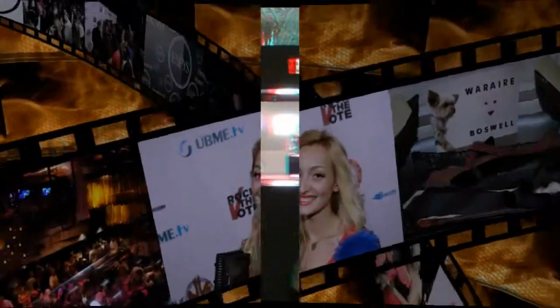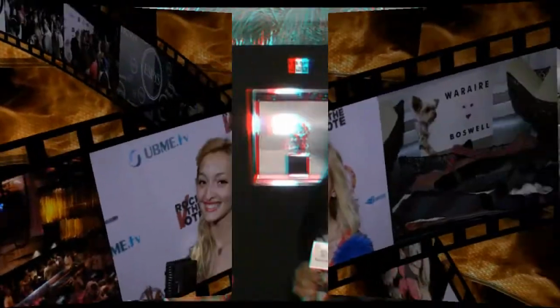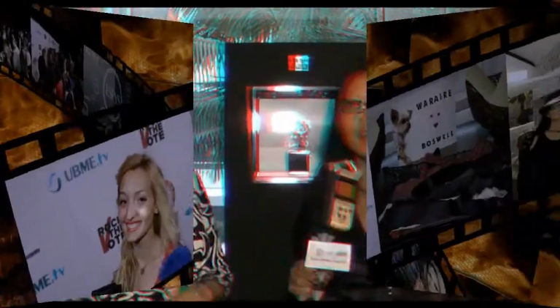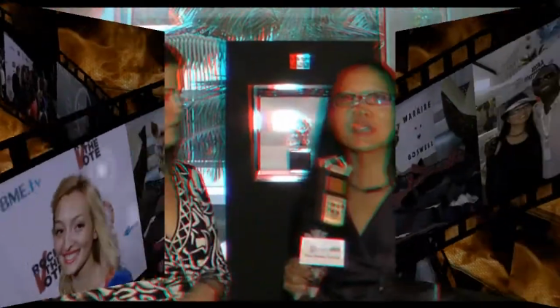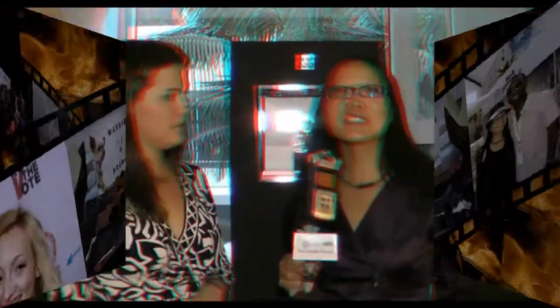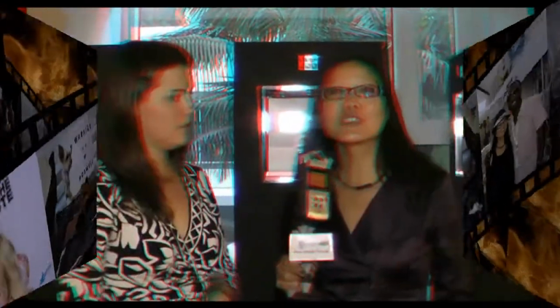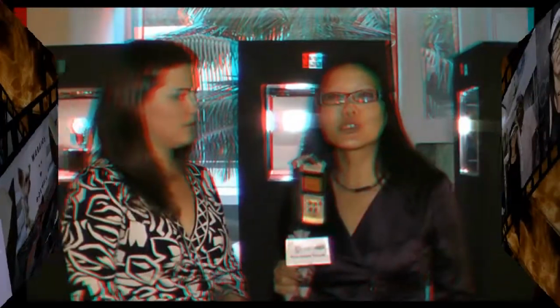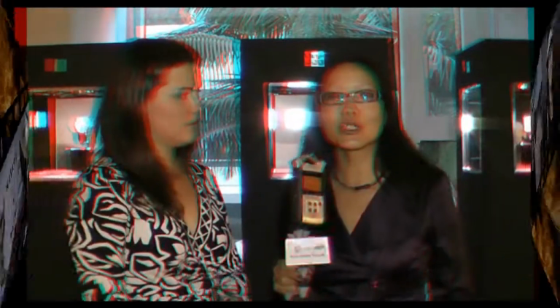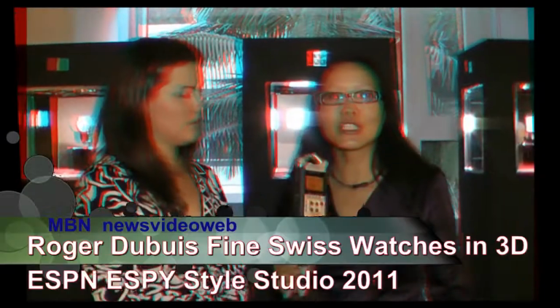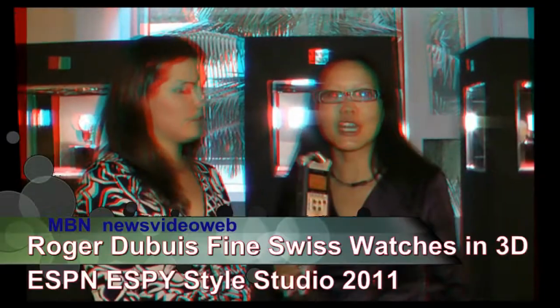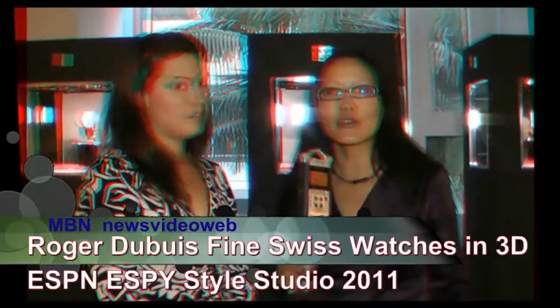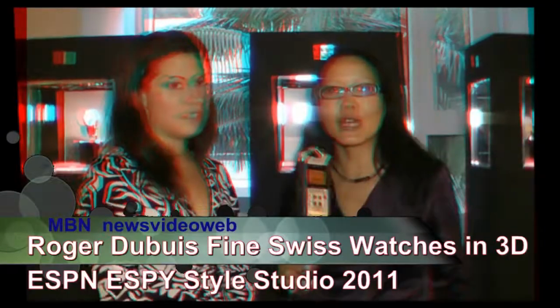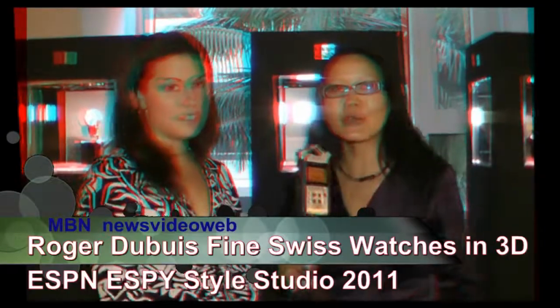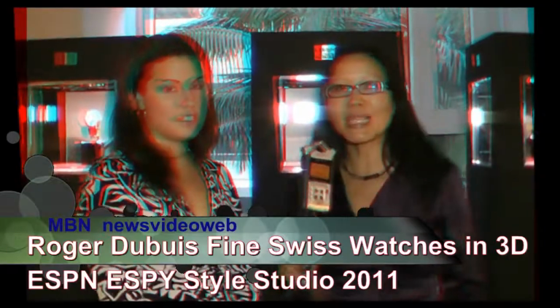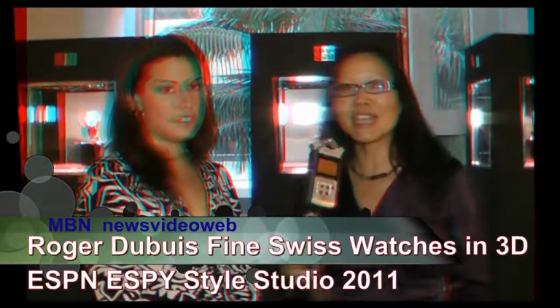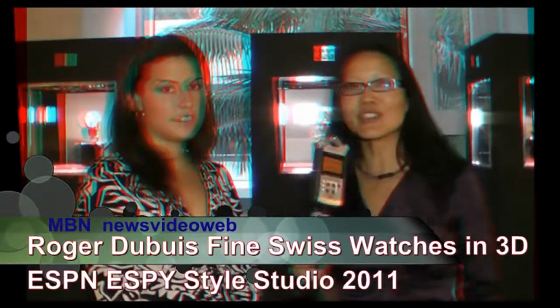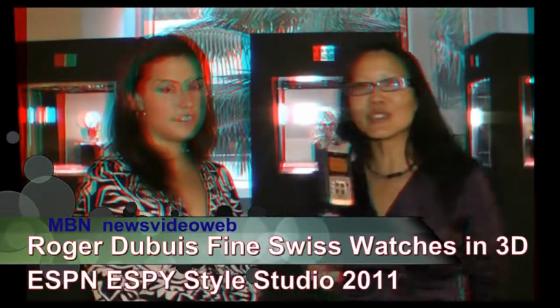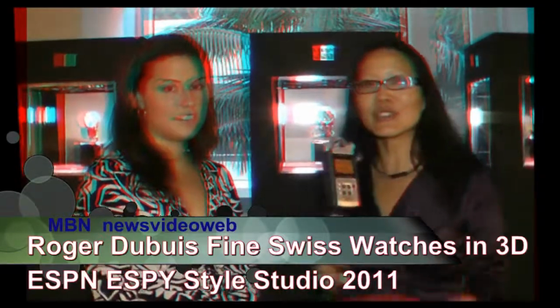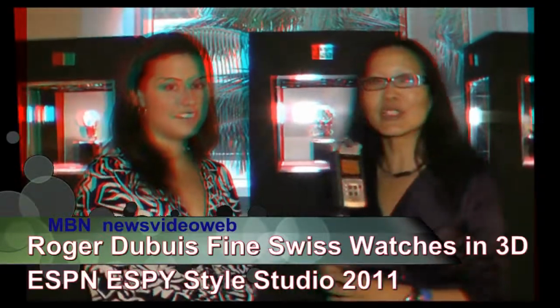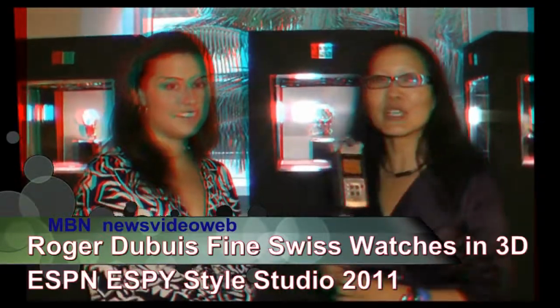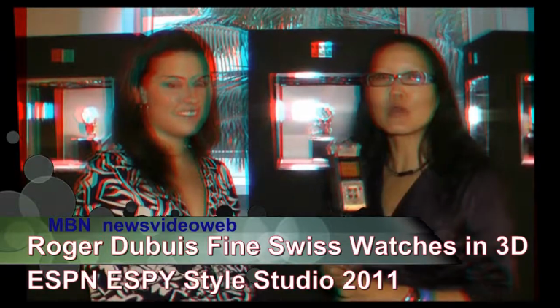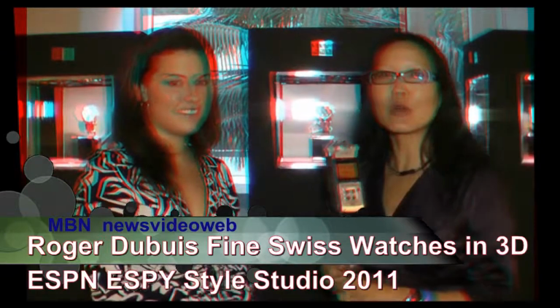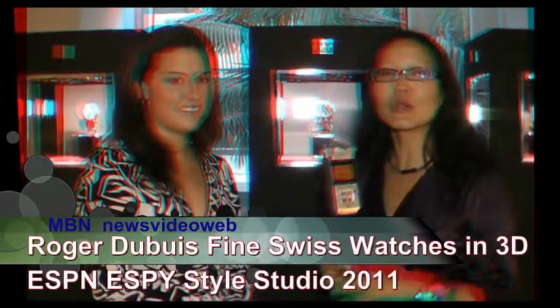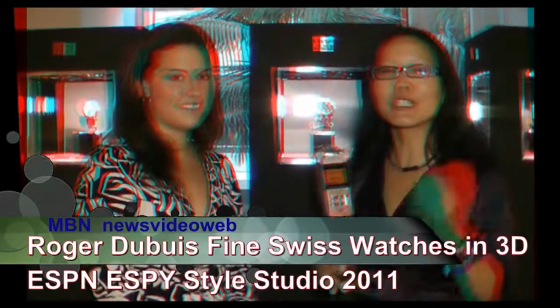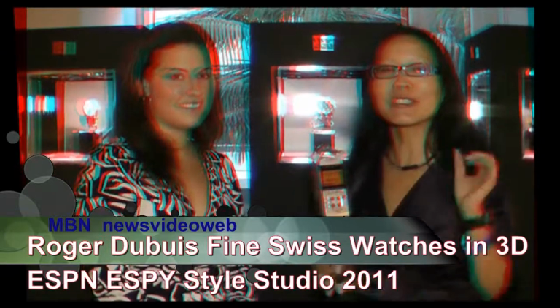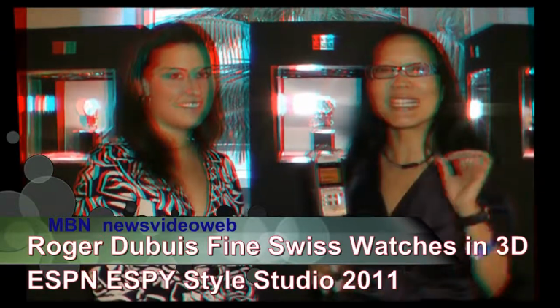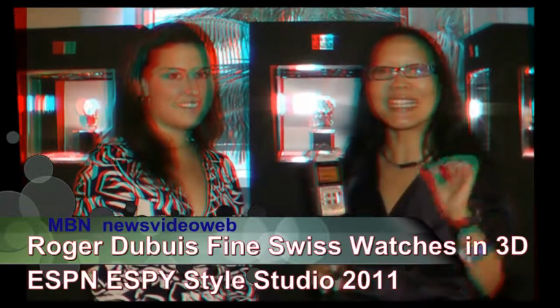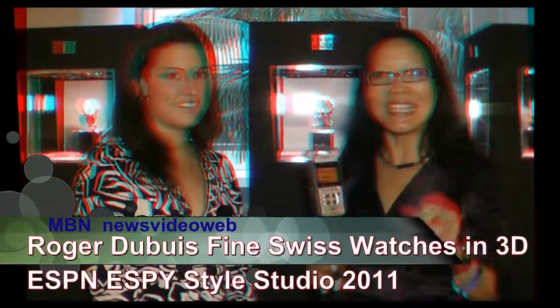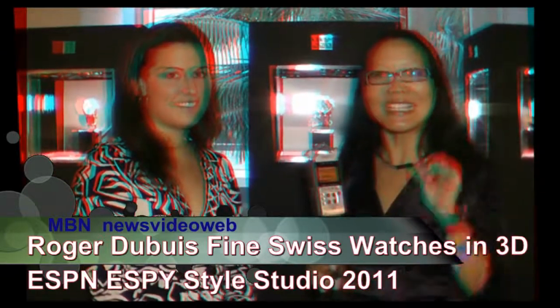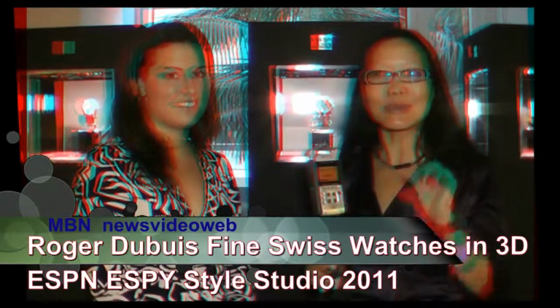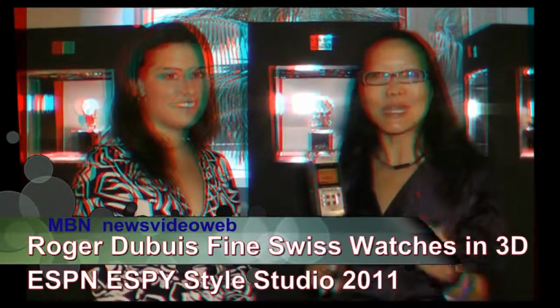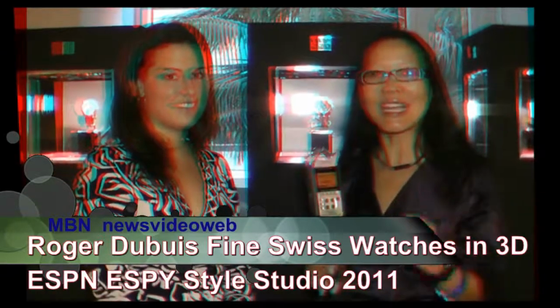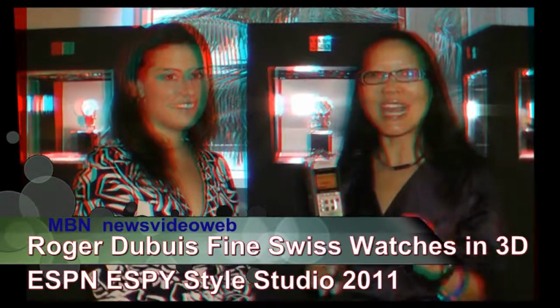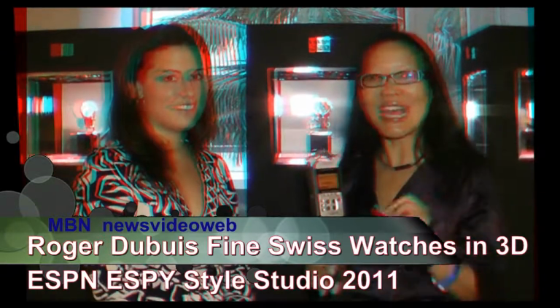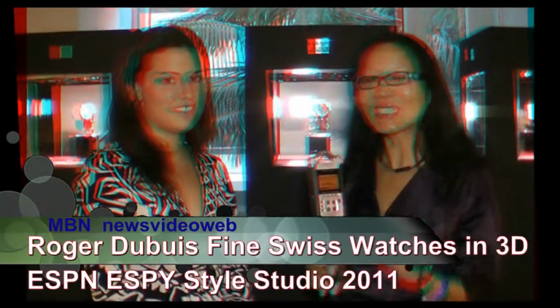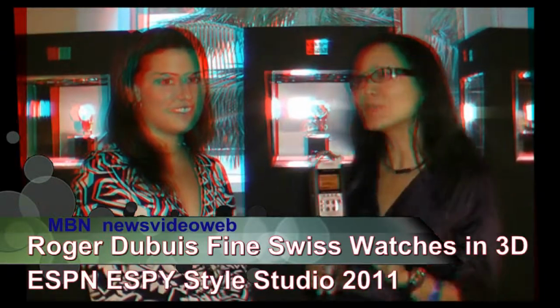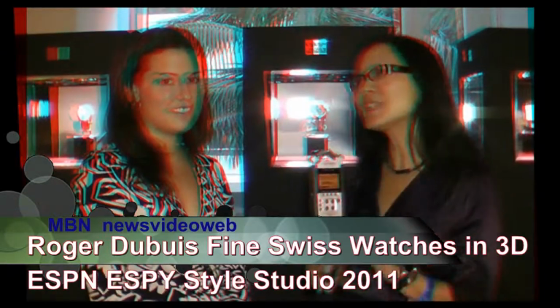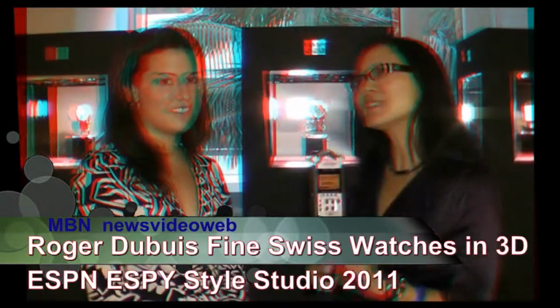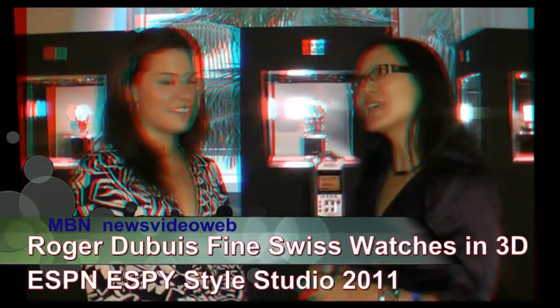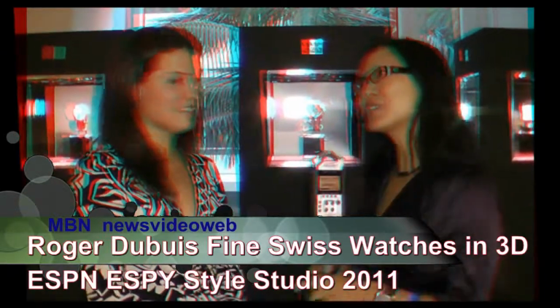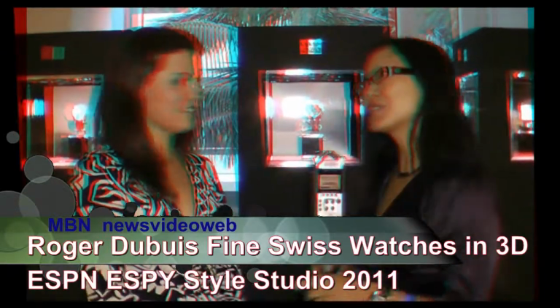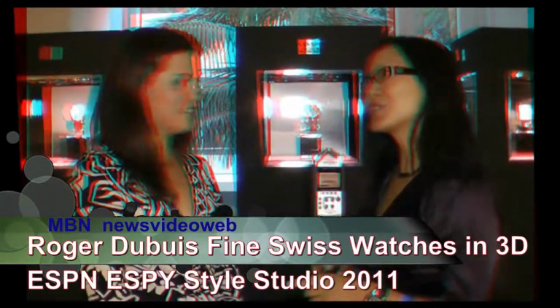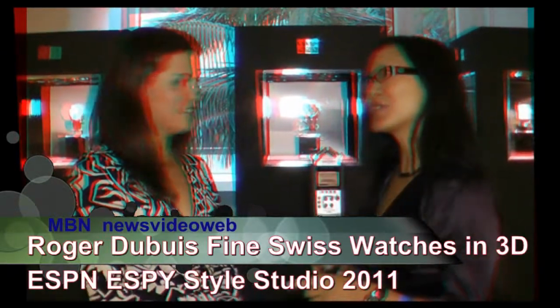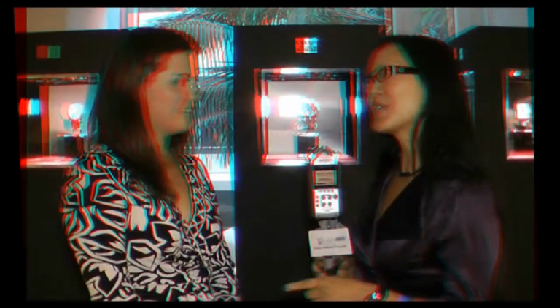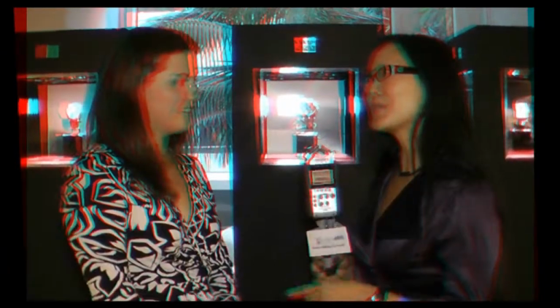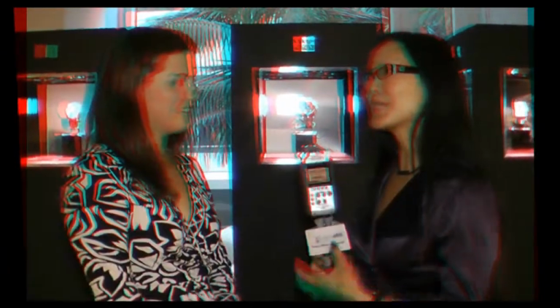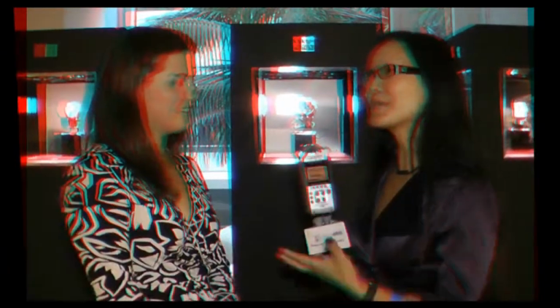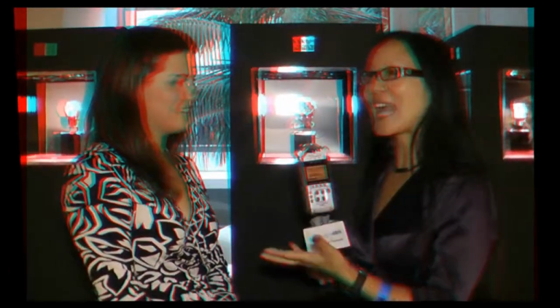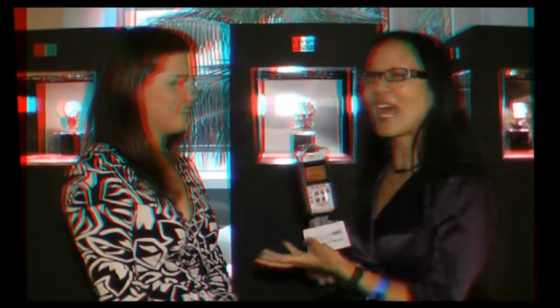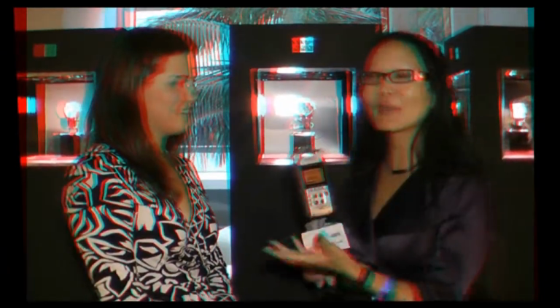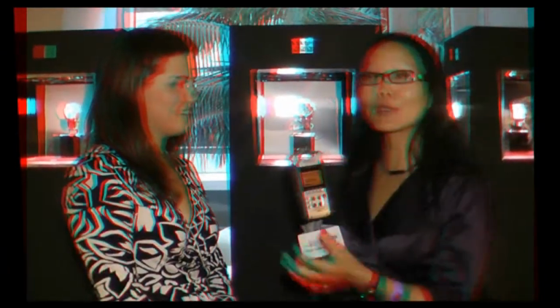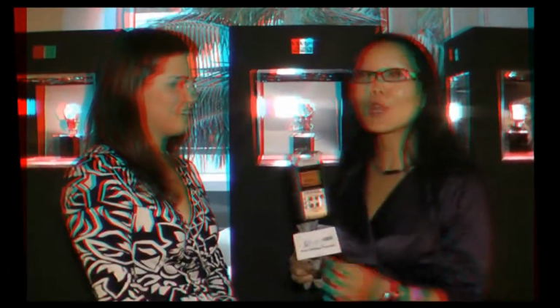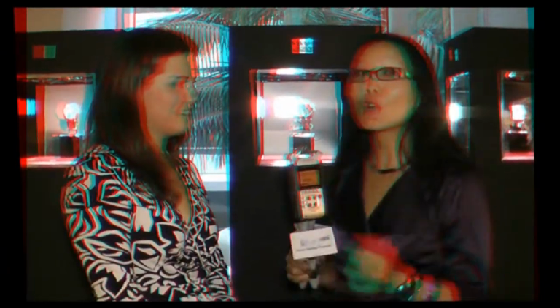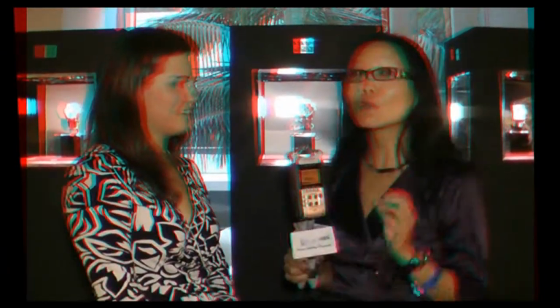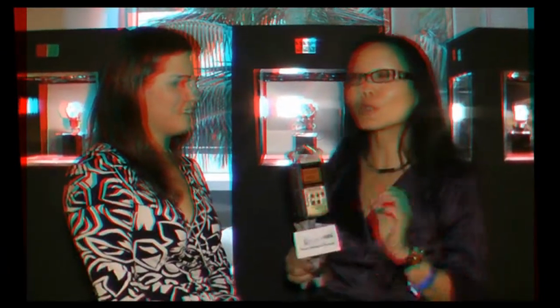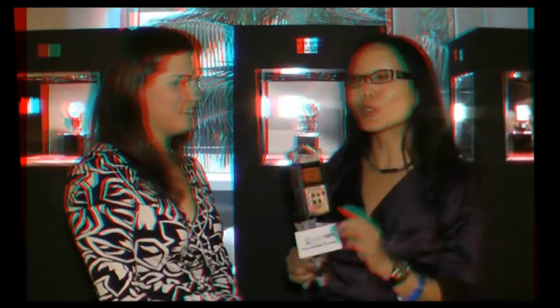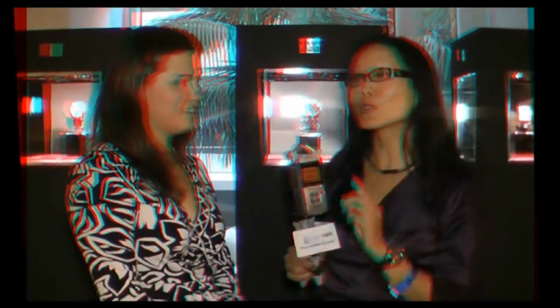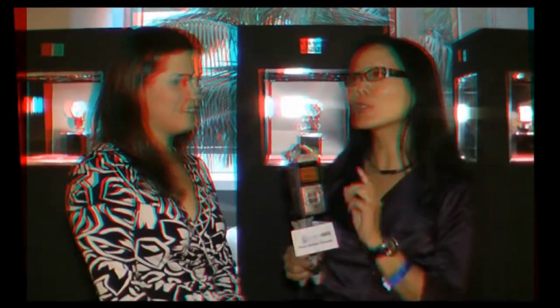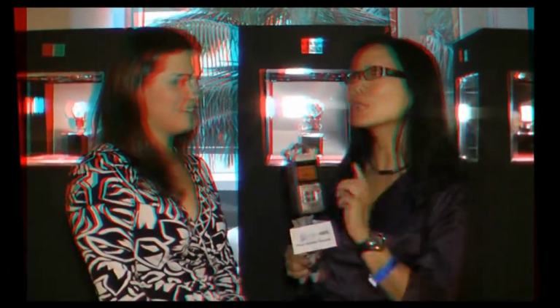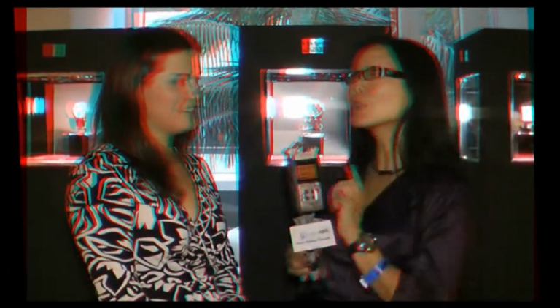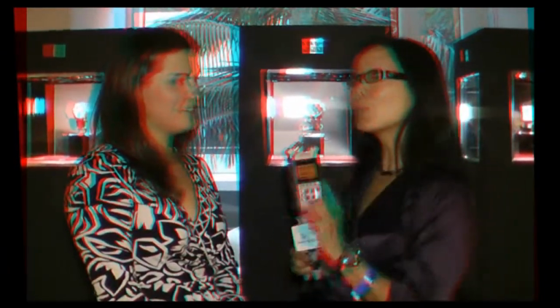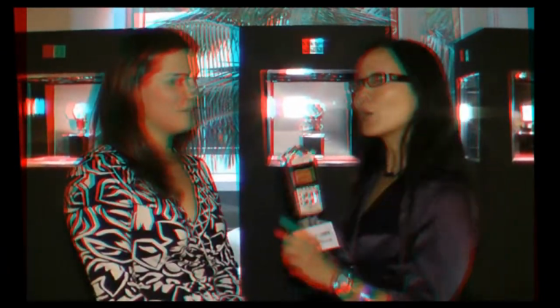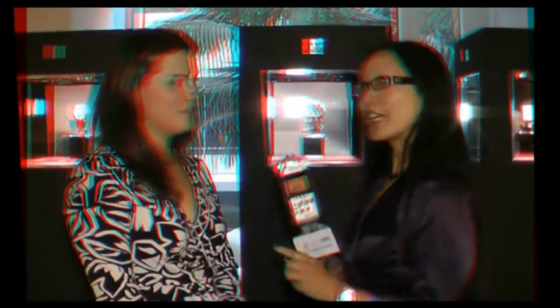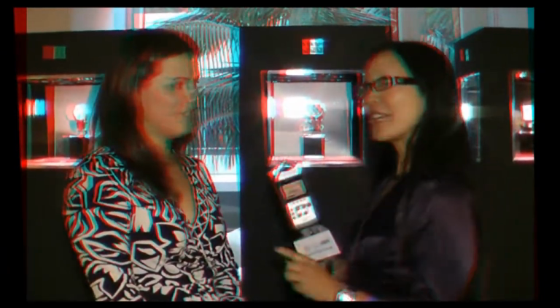Hello, this is Joyce Chow for MBNA News Video Web. We're here at the ESPN Style Studio, and we're here with Allie from Roger Dubuis.